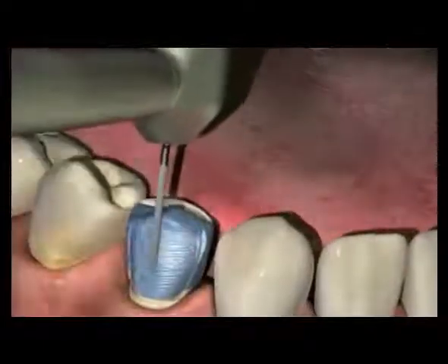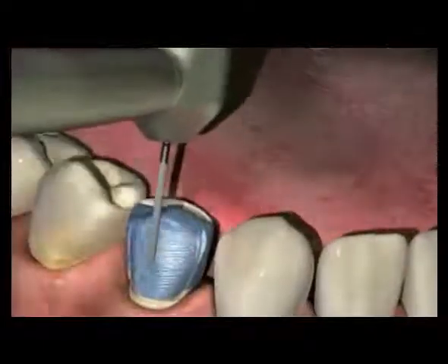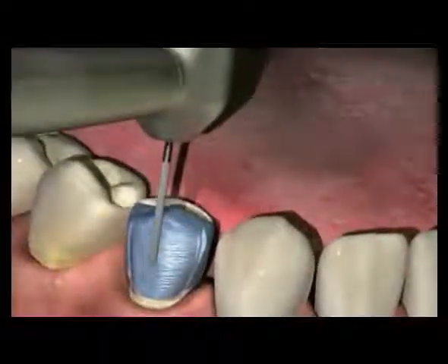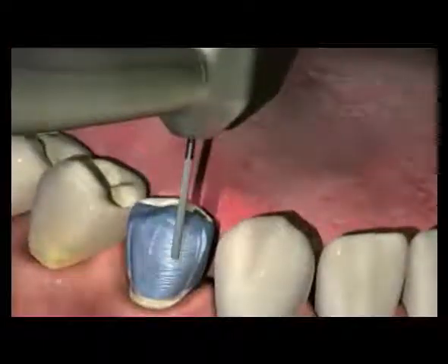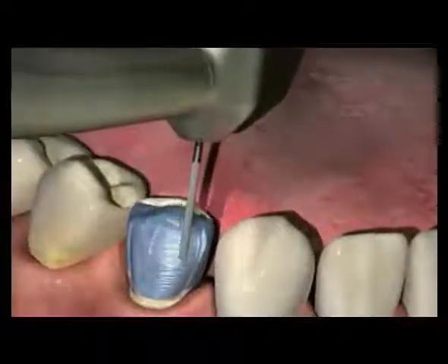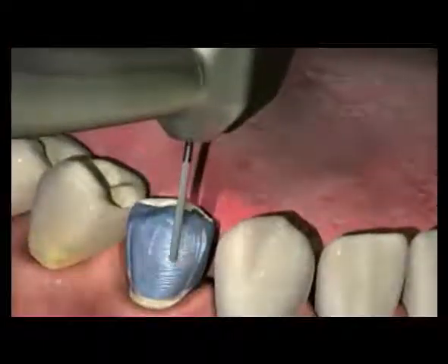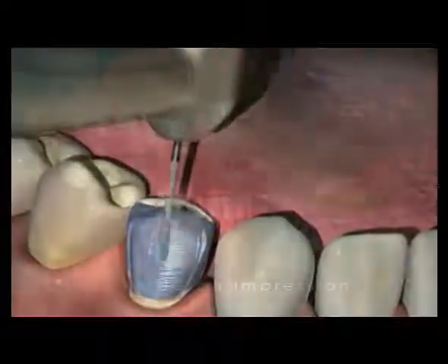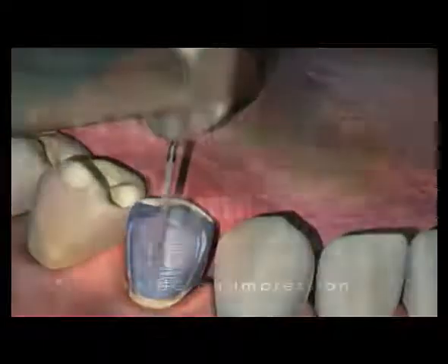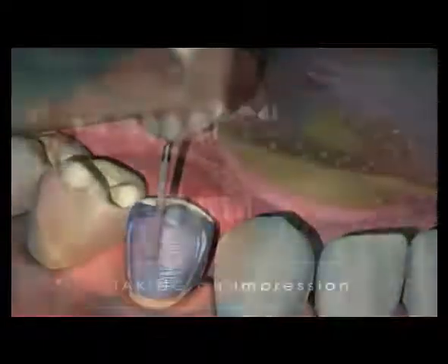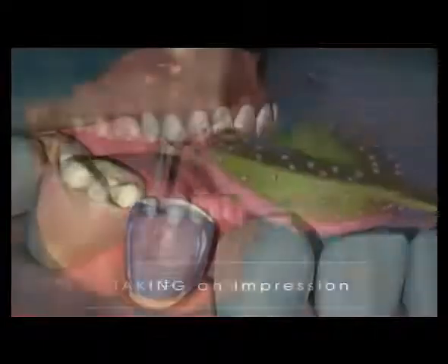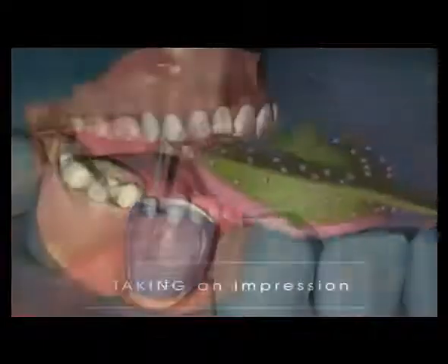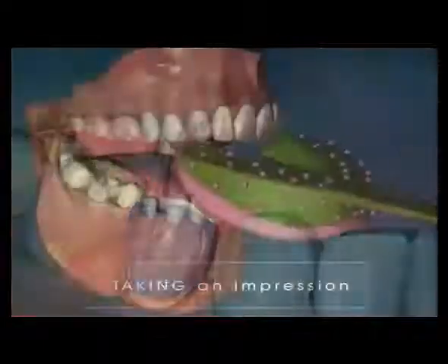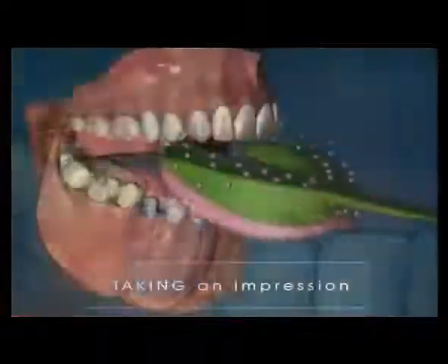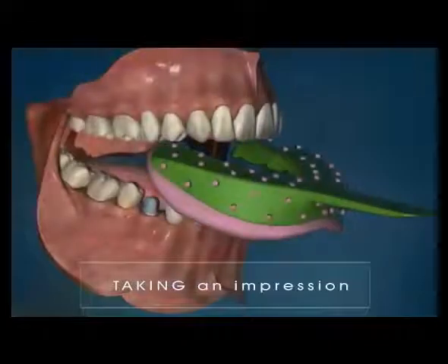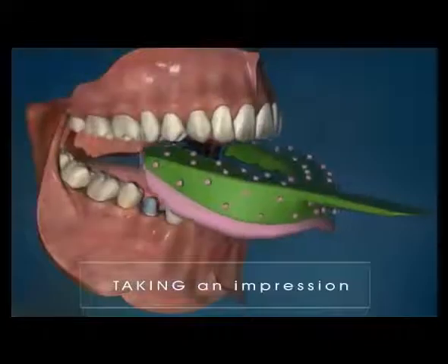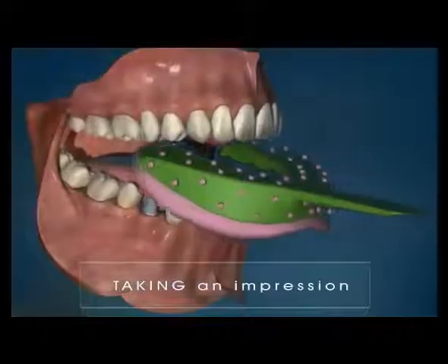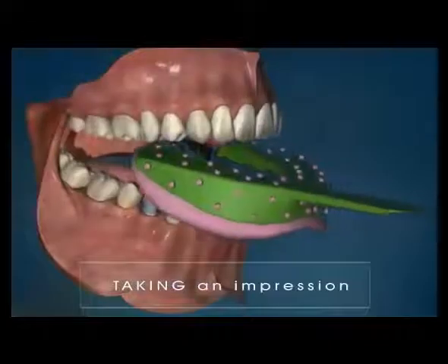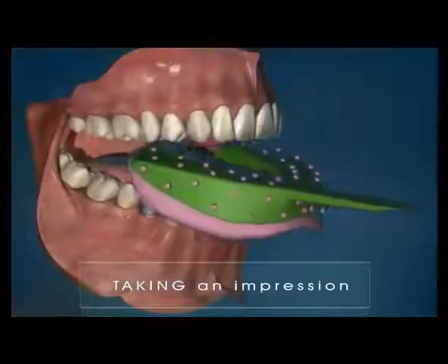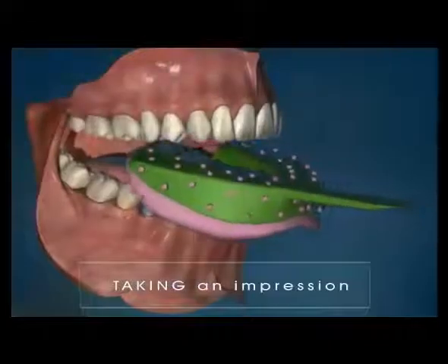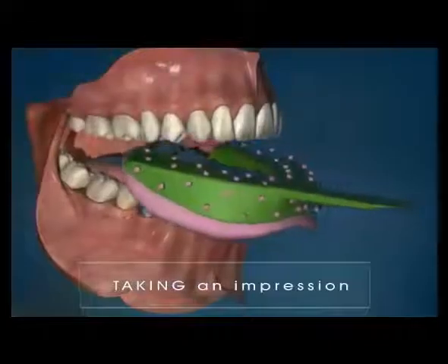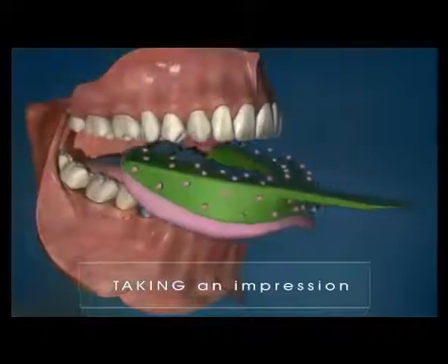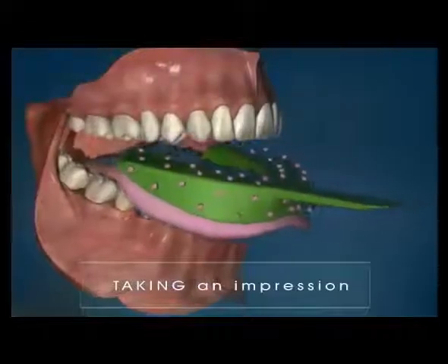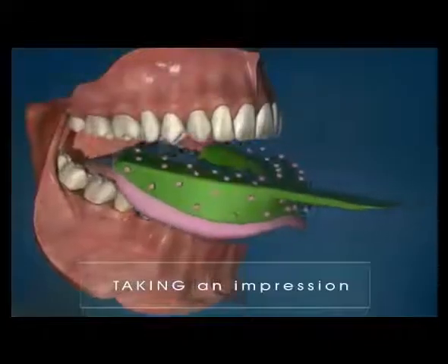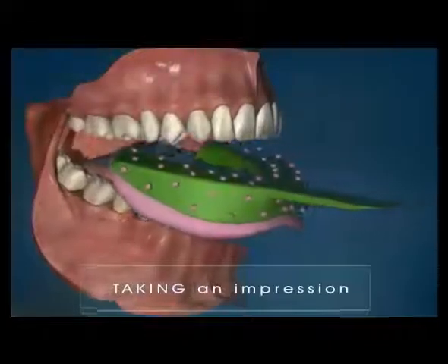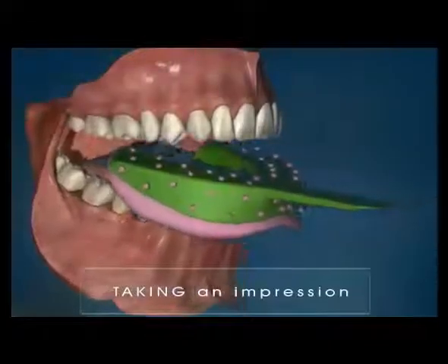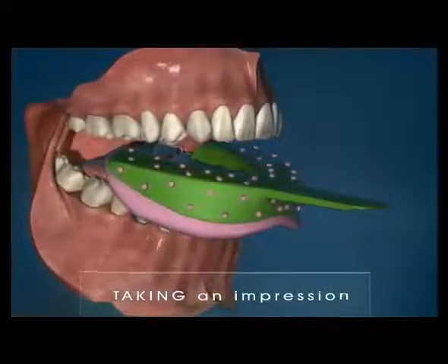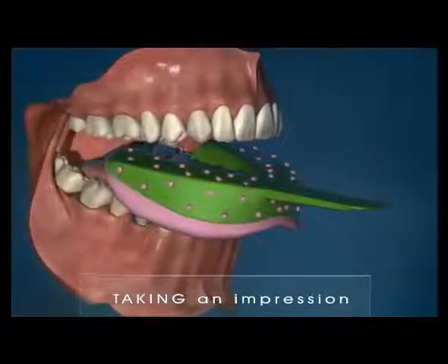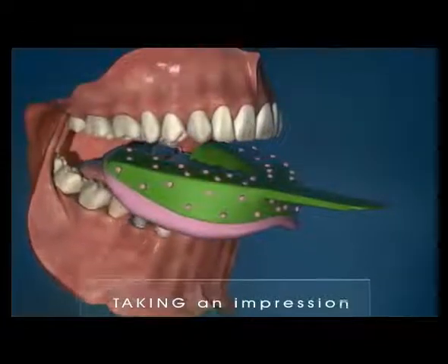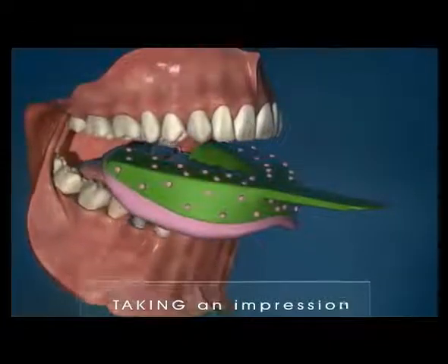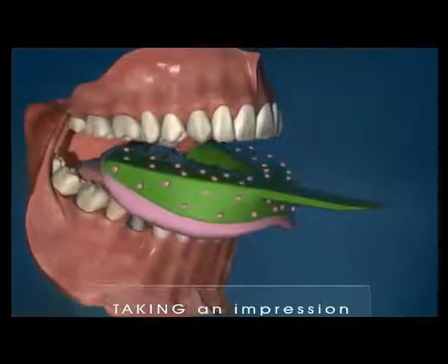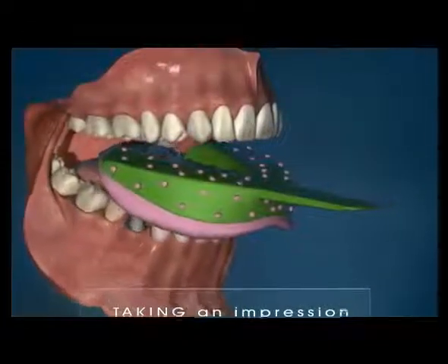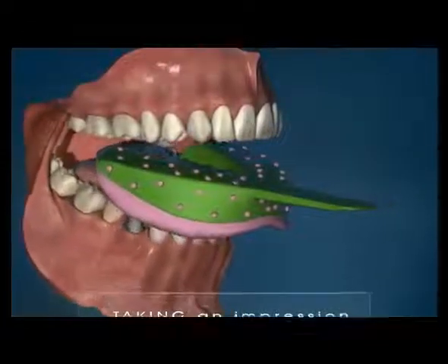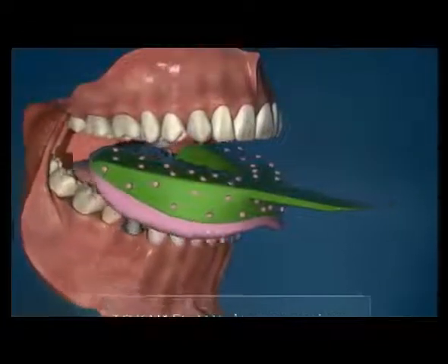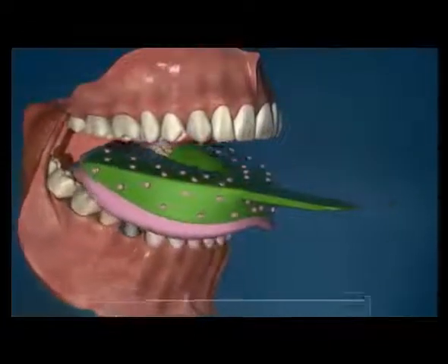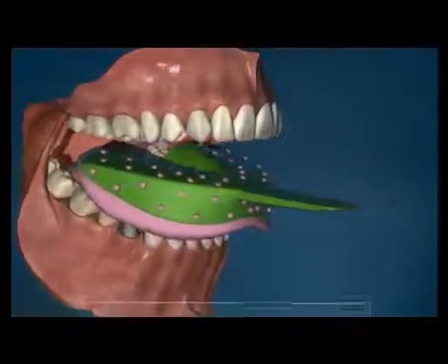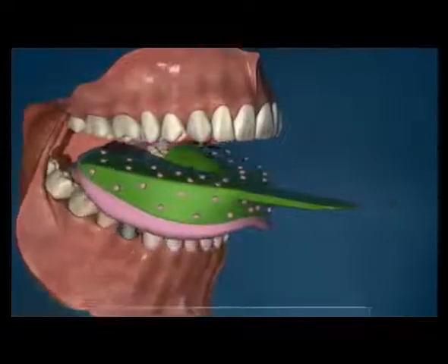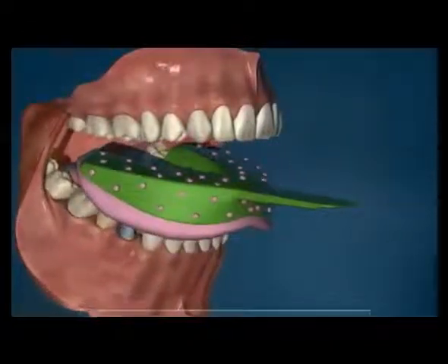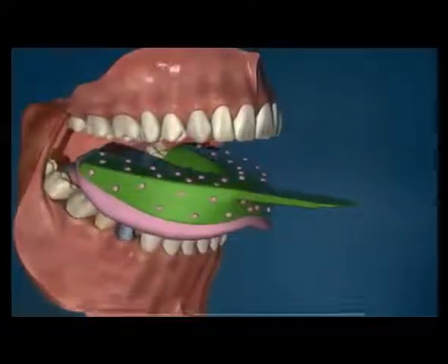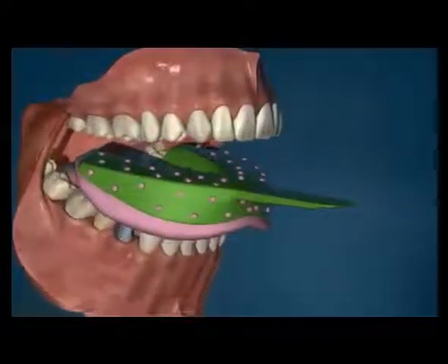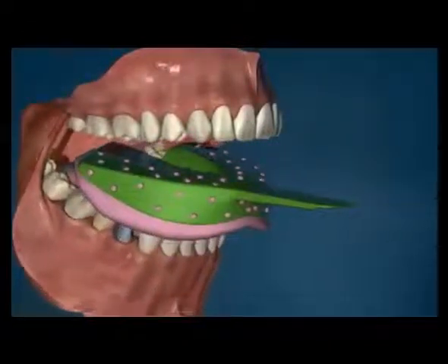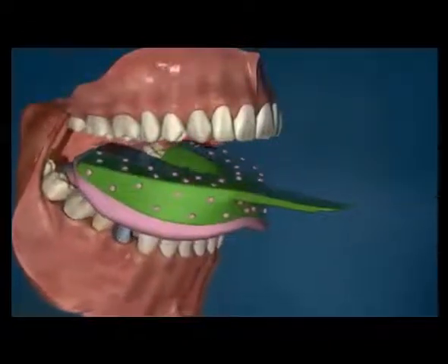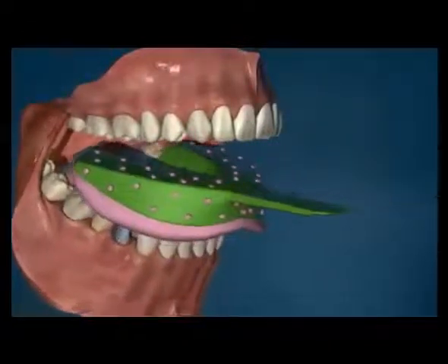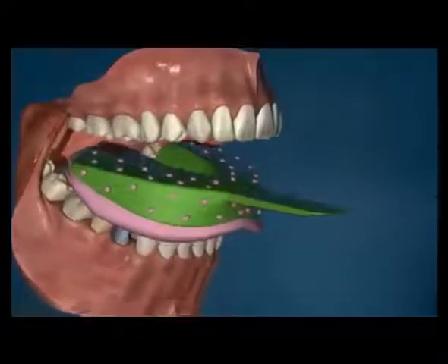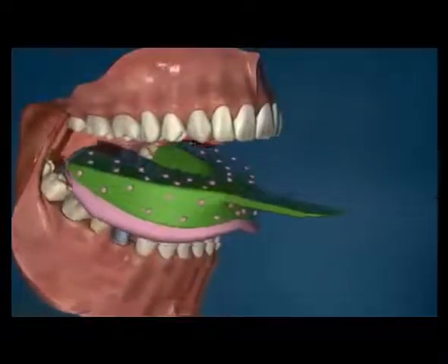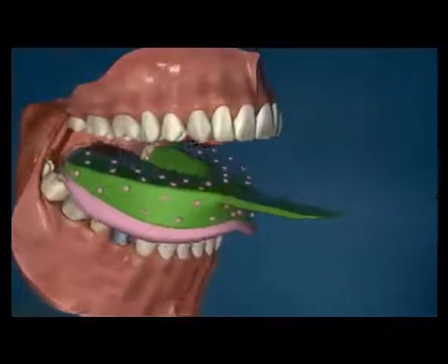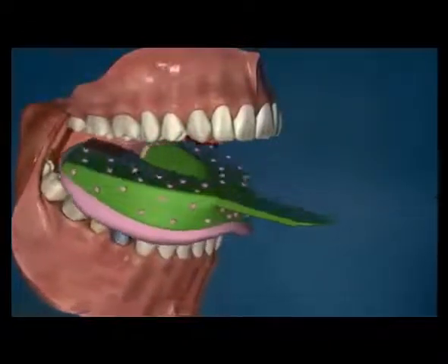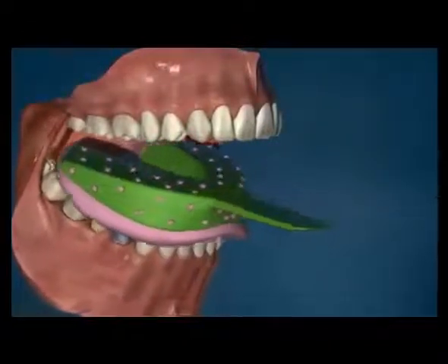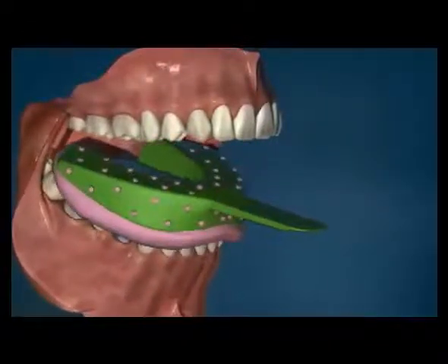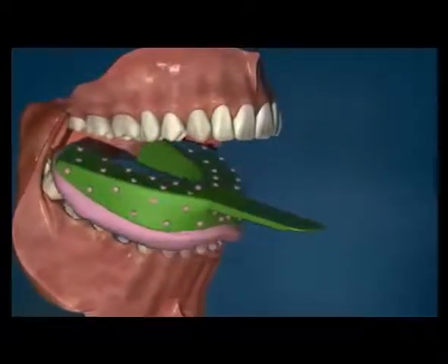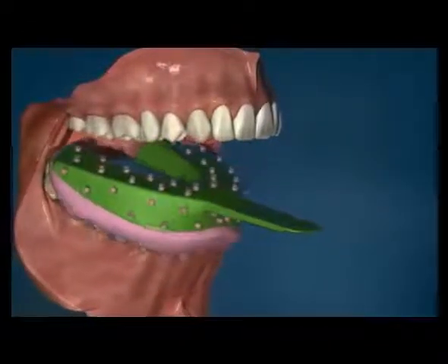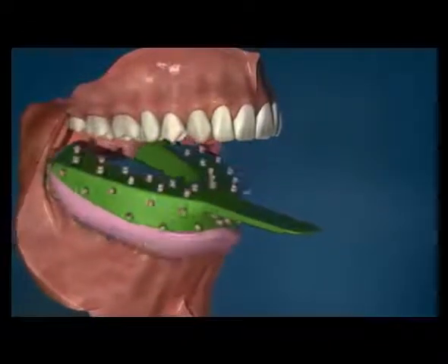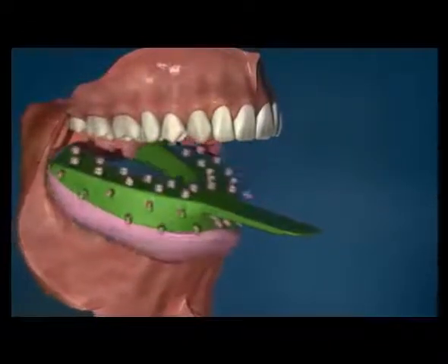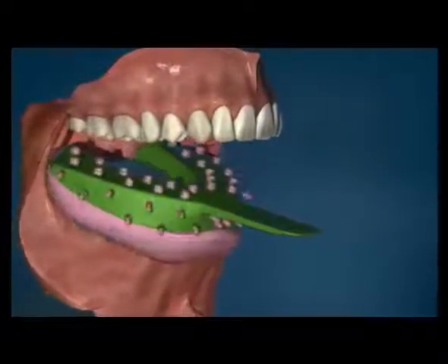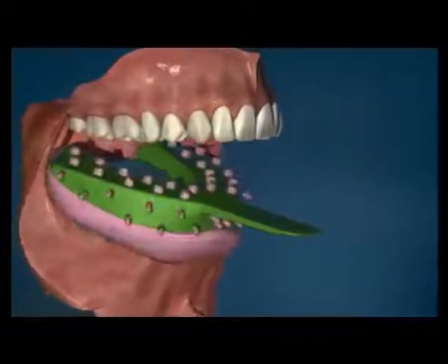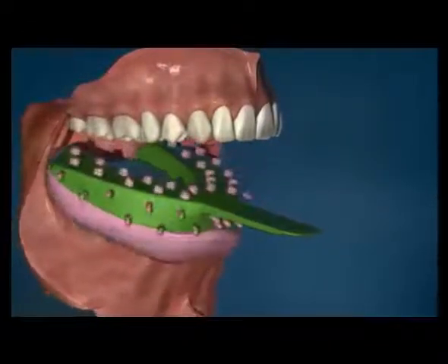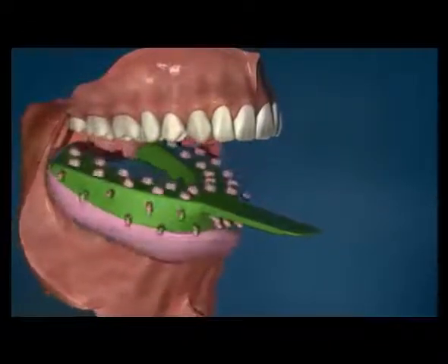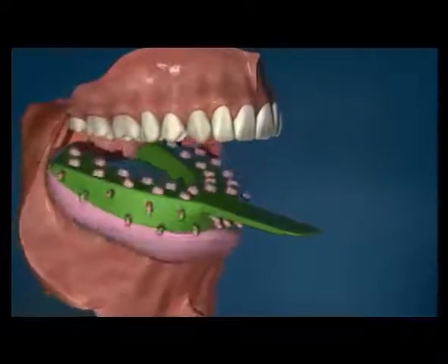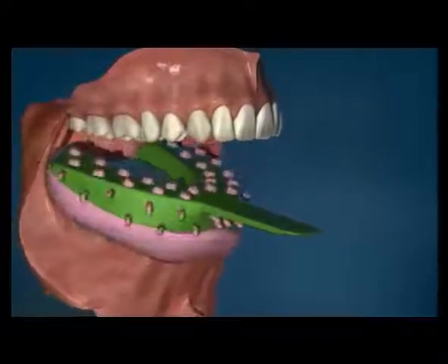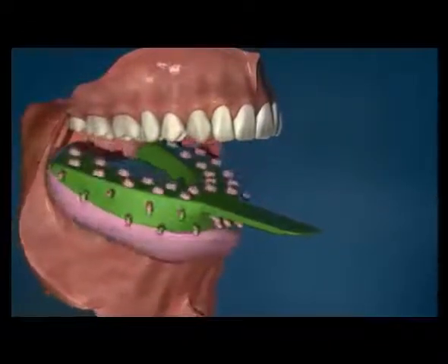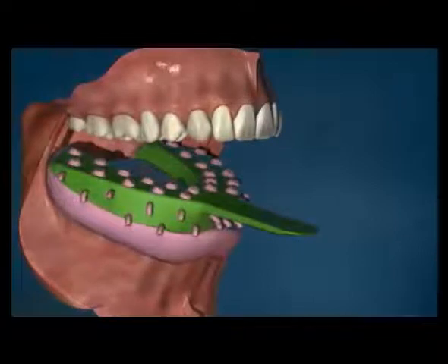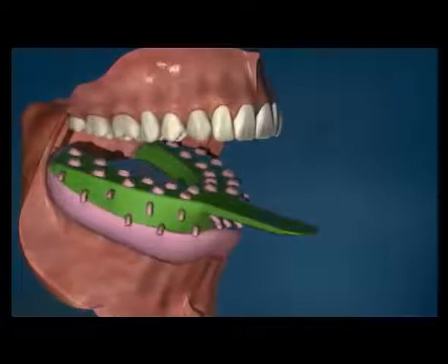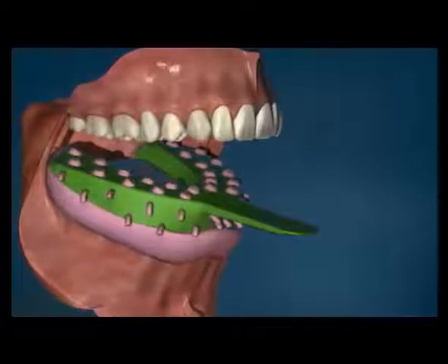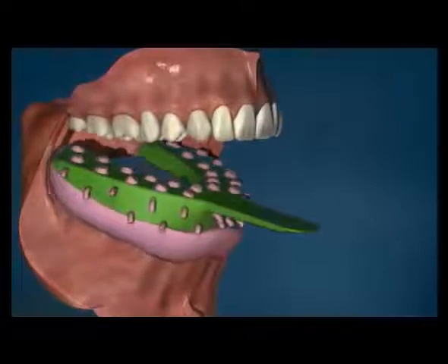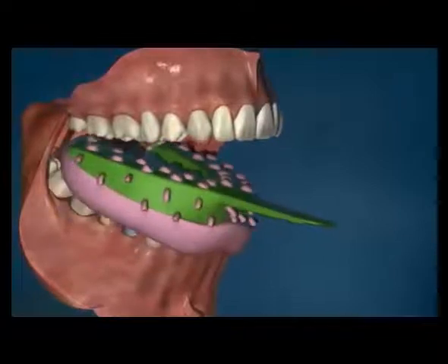An impression is taken of the prepared tooth. A temporary crown is then placed, ending the first appointment.